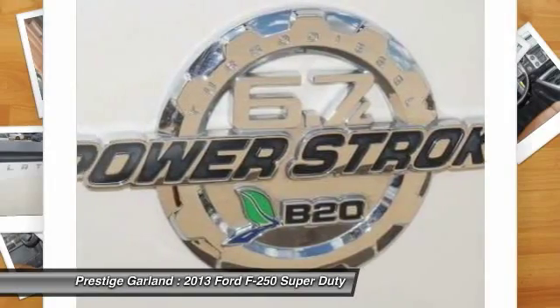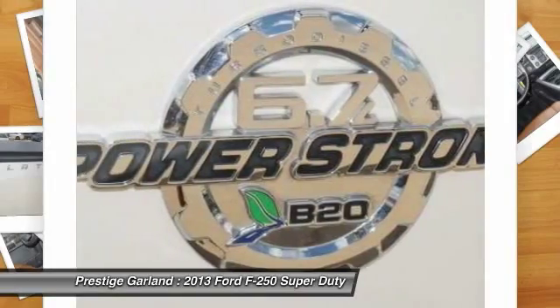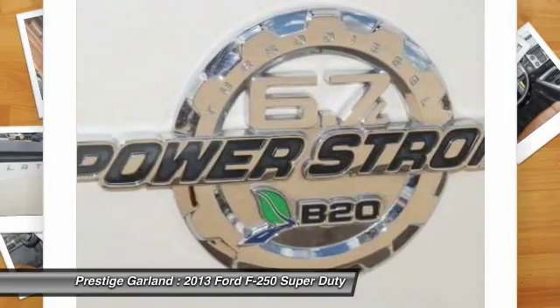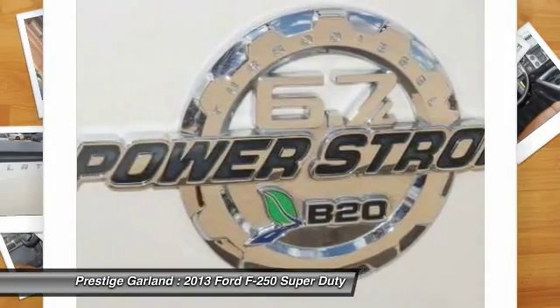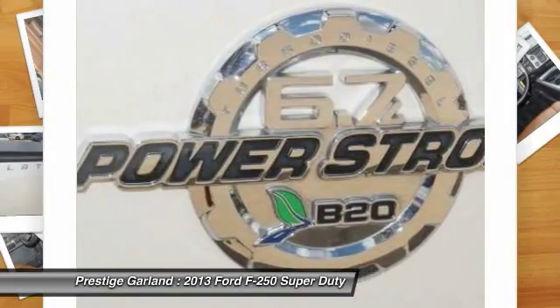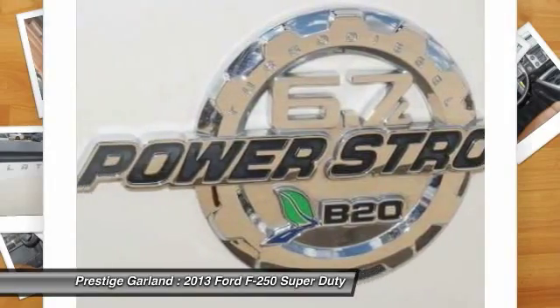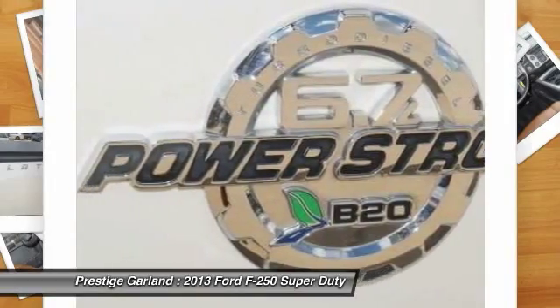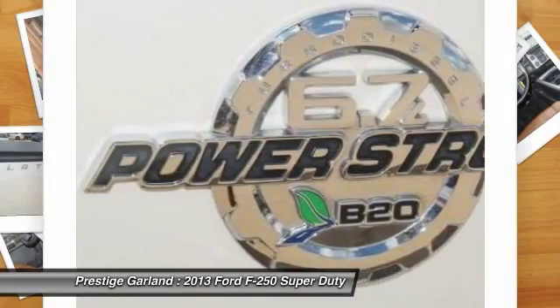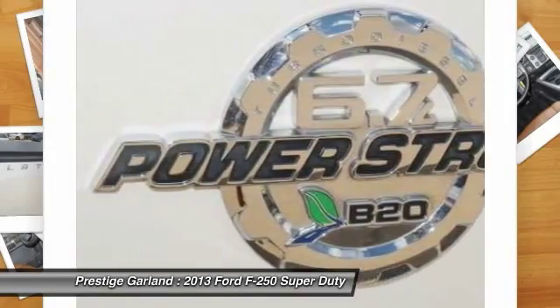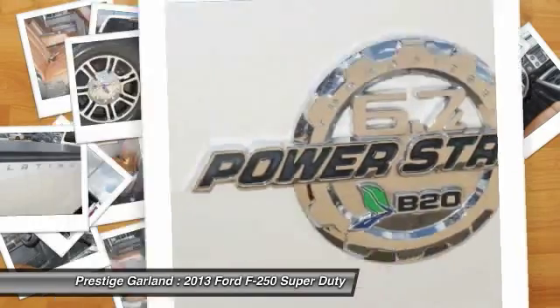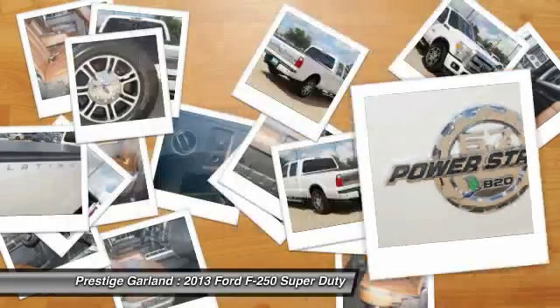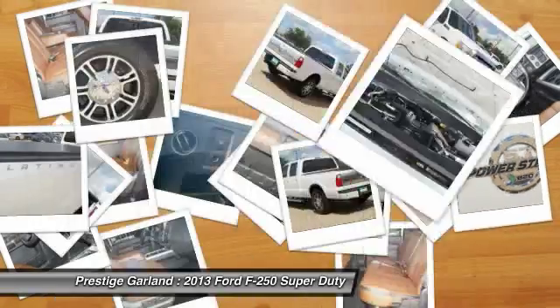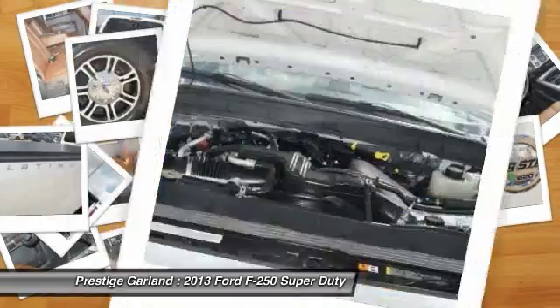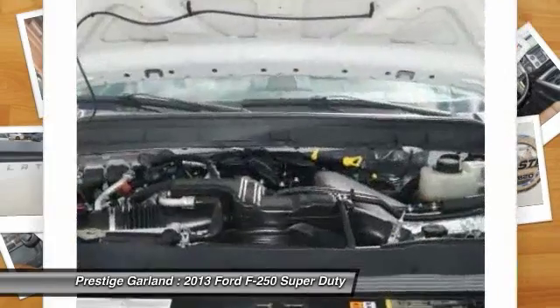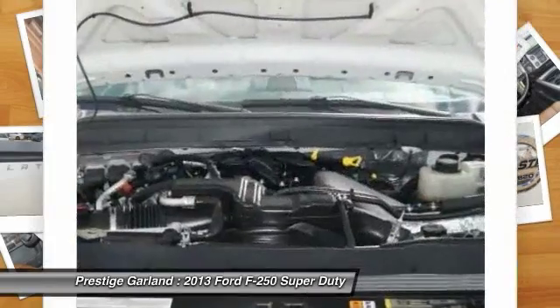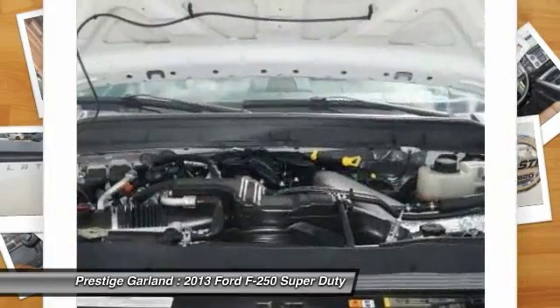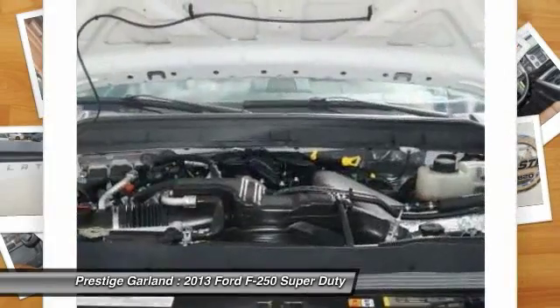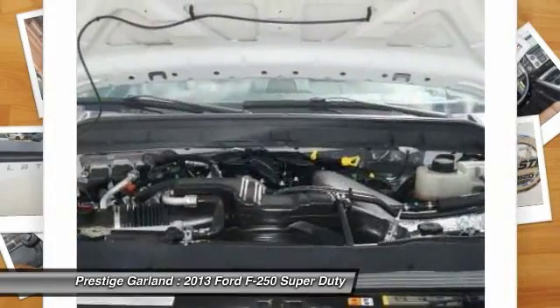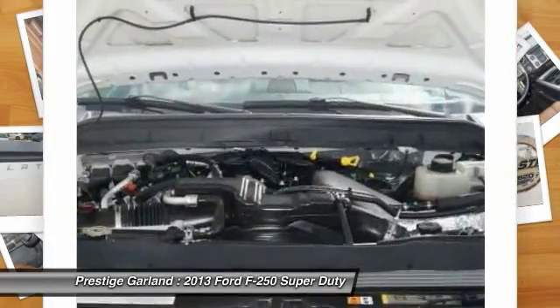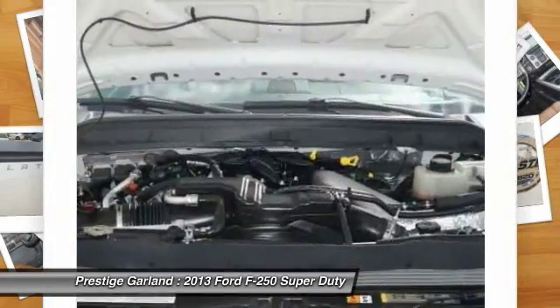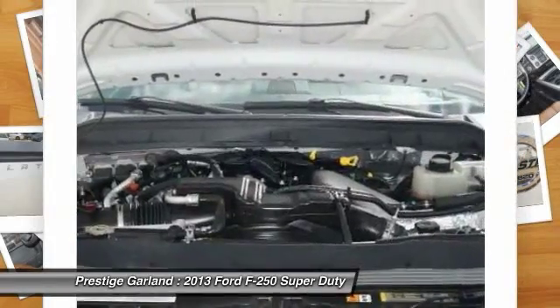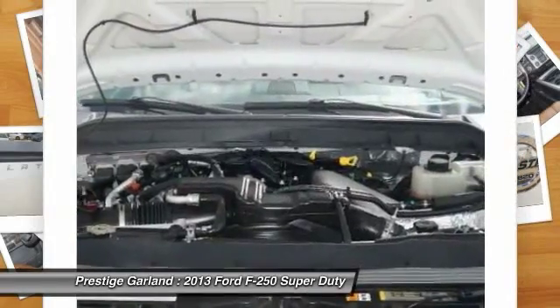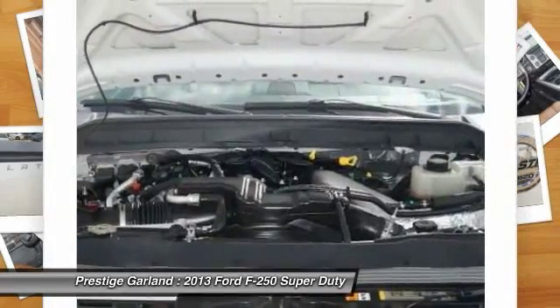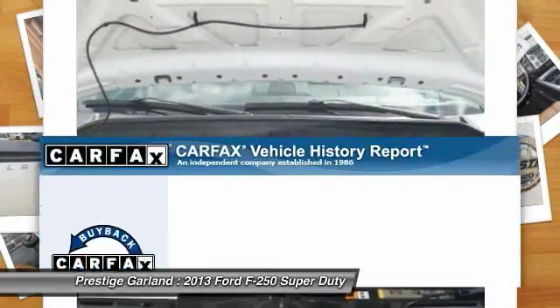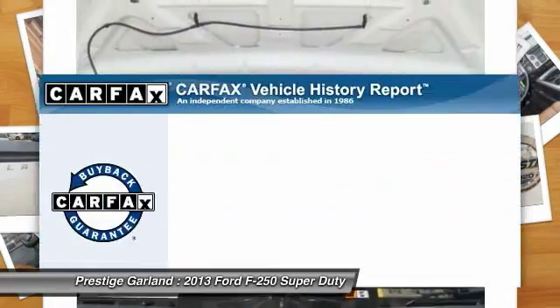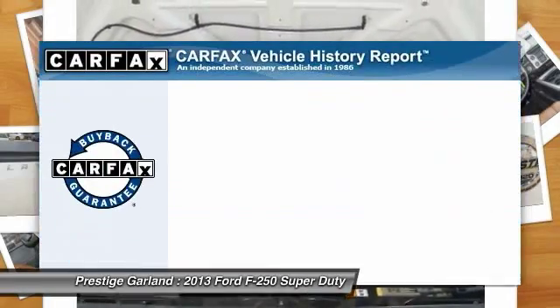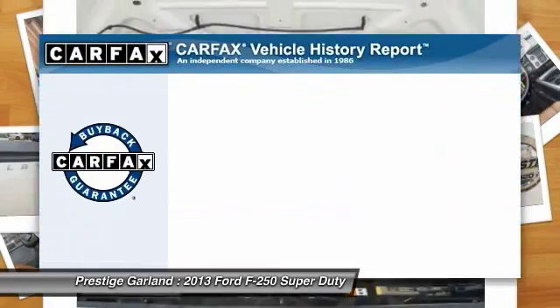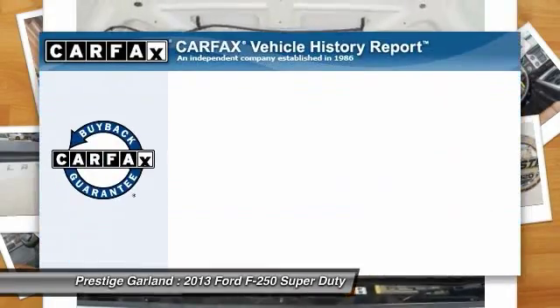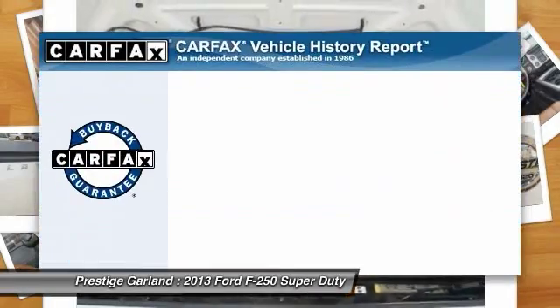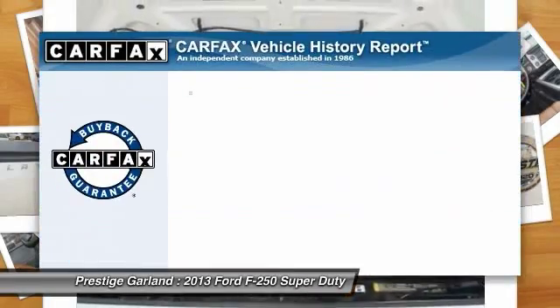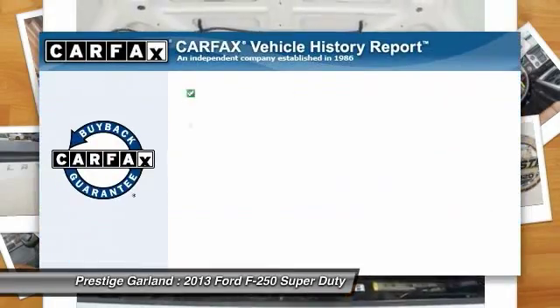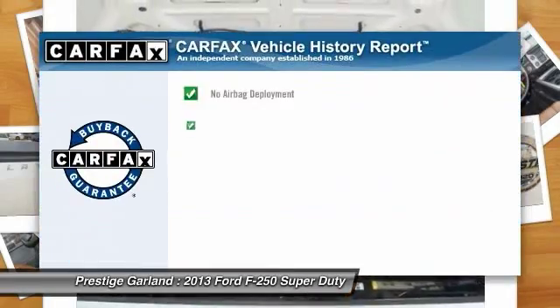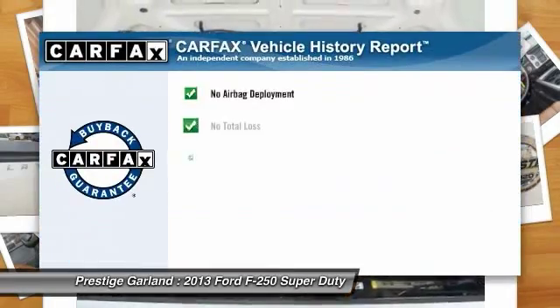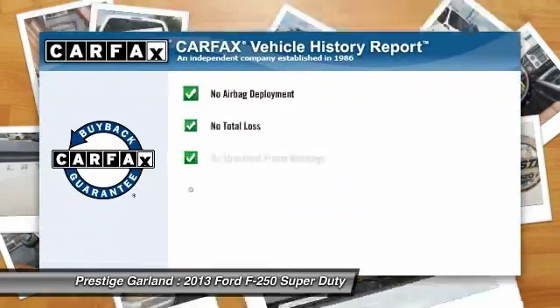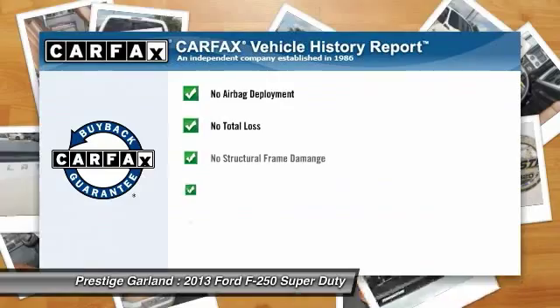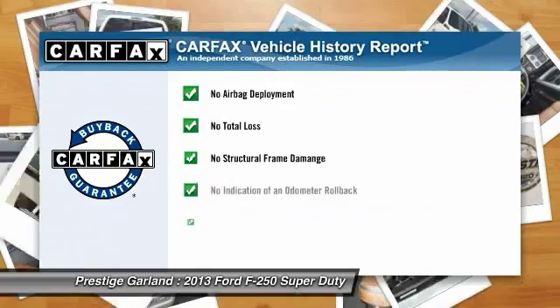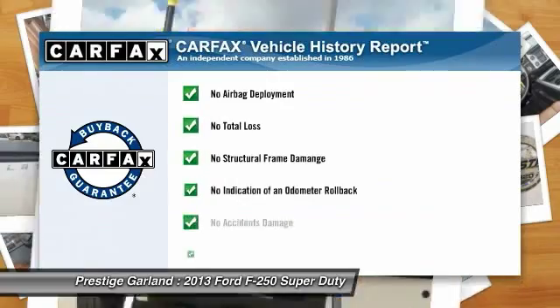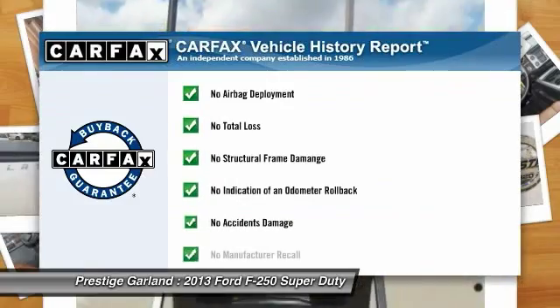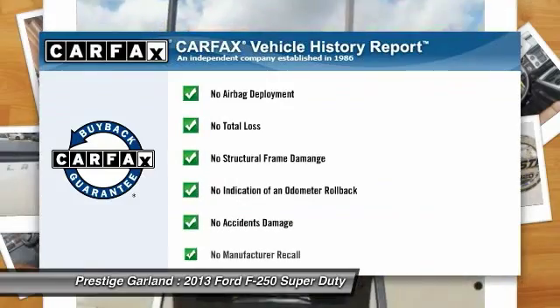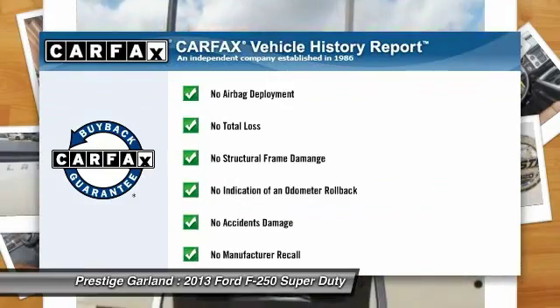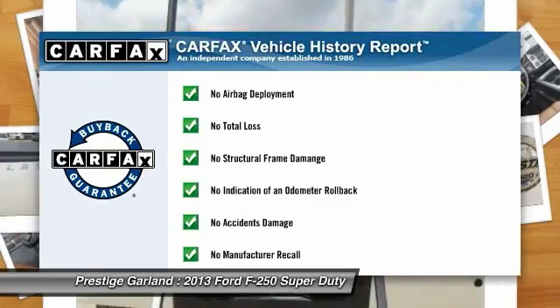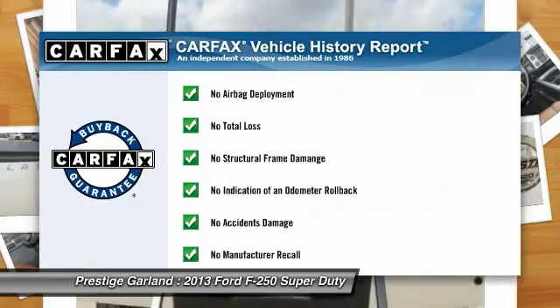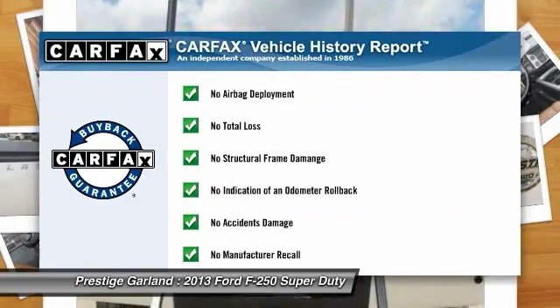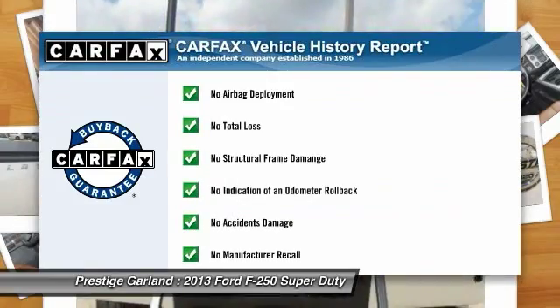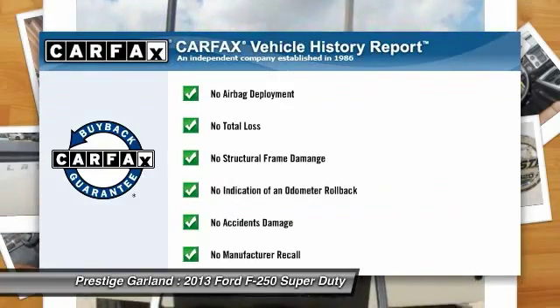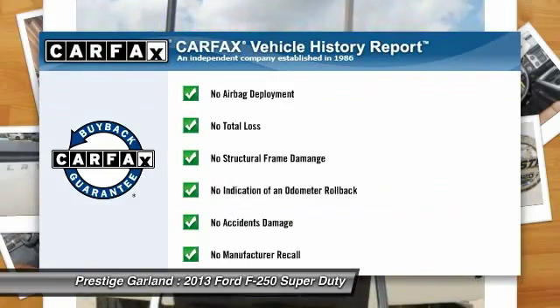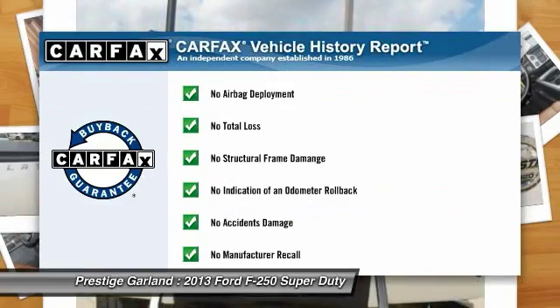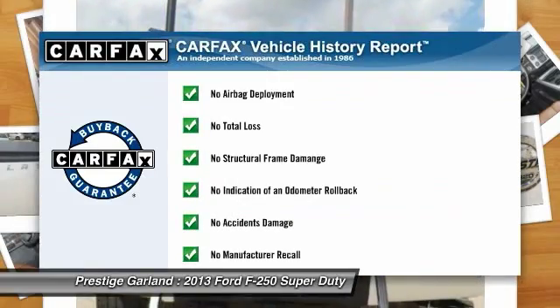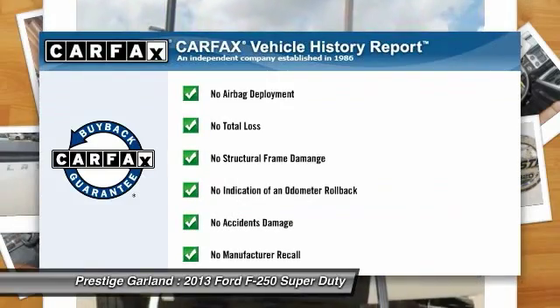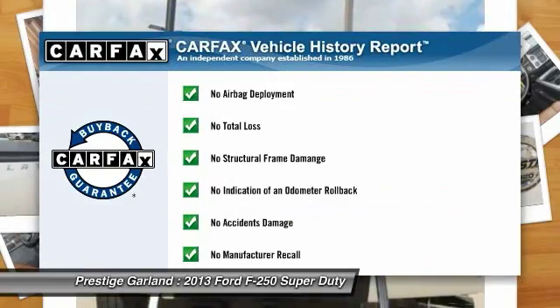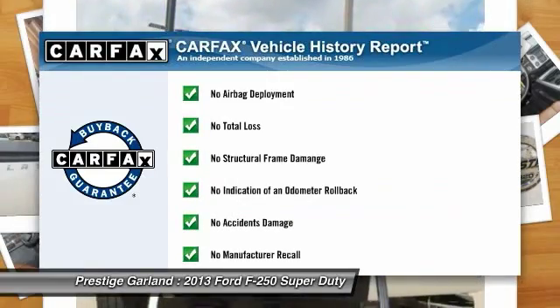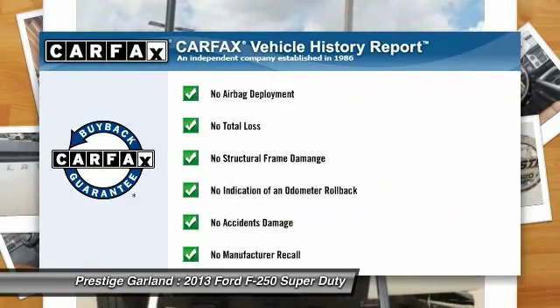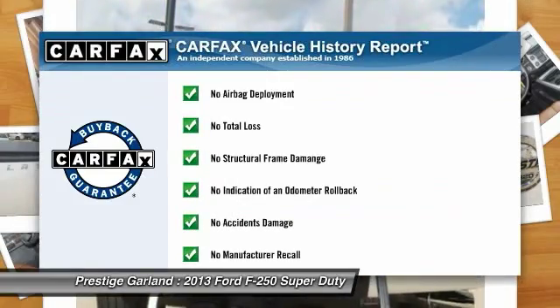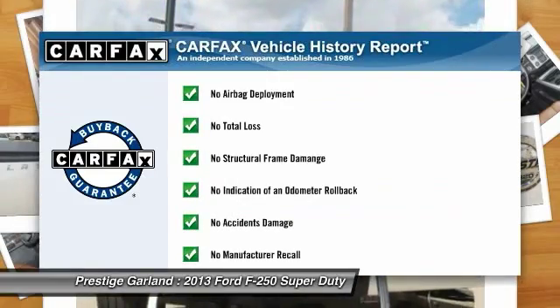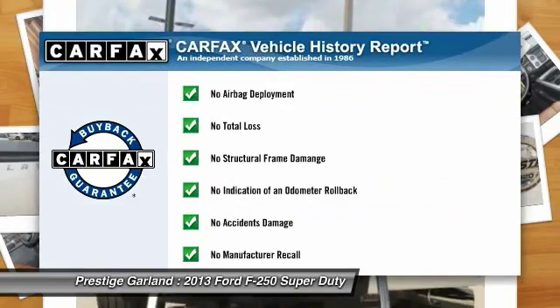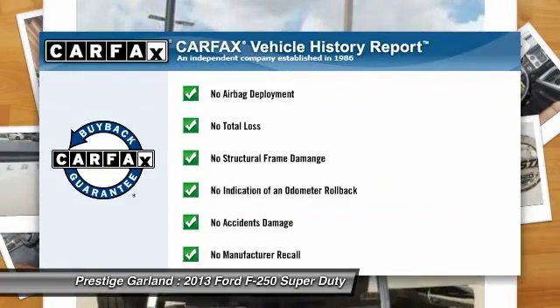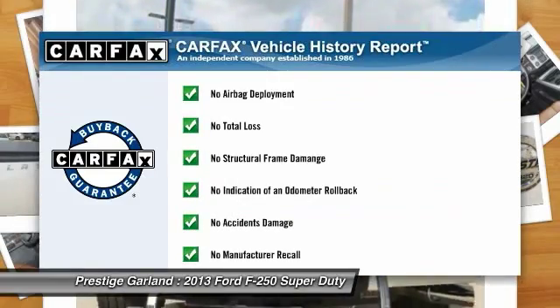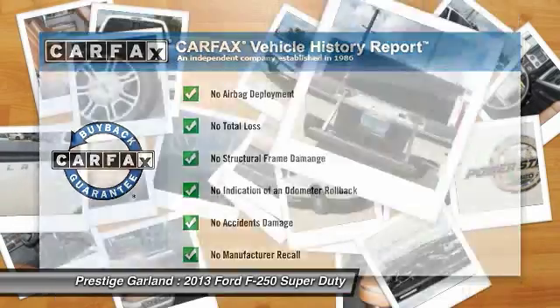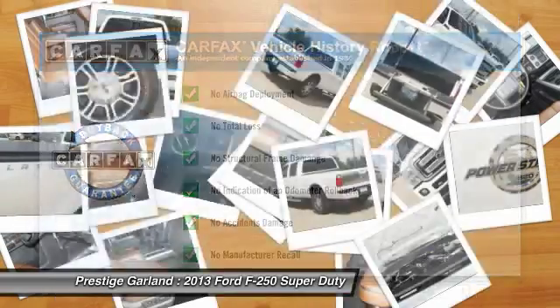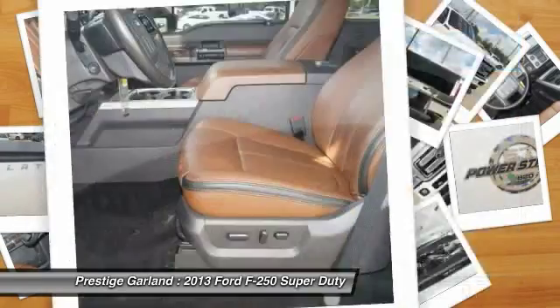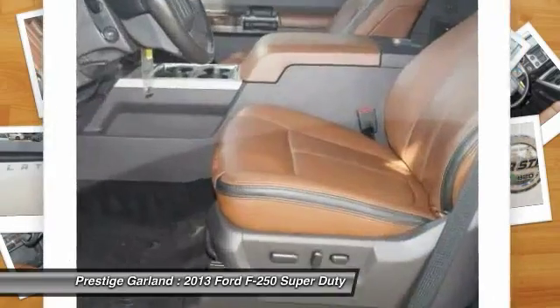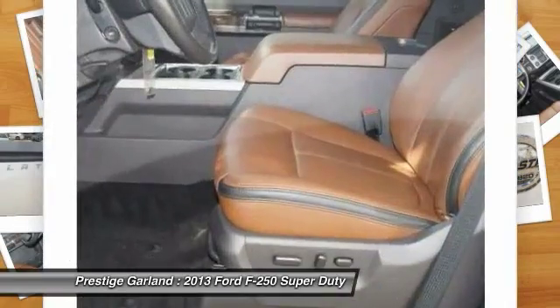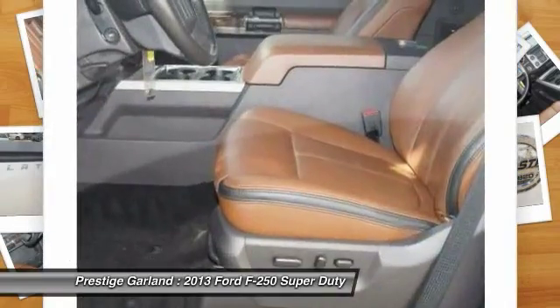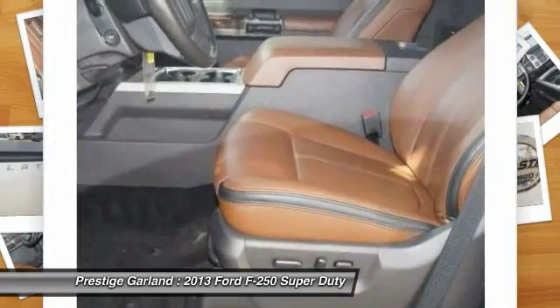Adjustable steering wheel. Driver airbag. Power steering. This vehicle qualifies for the Carfax buy-back guarantee.